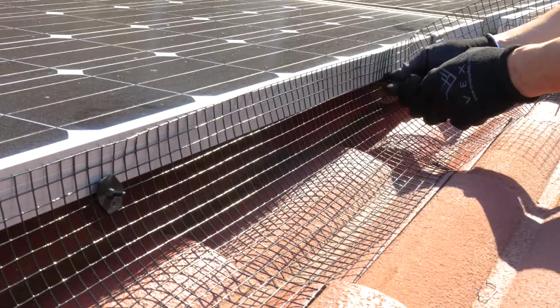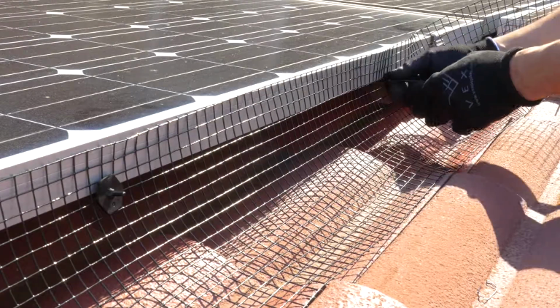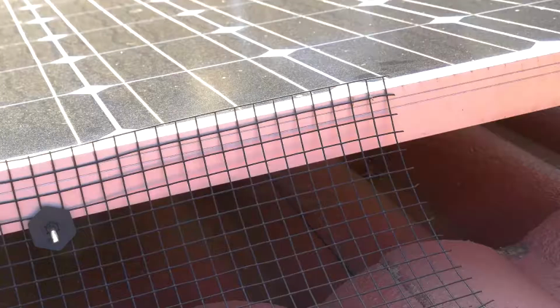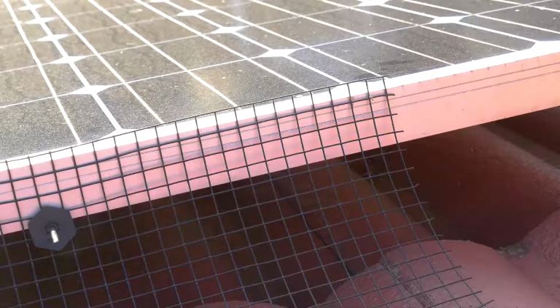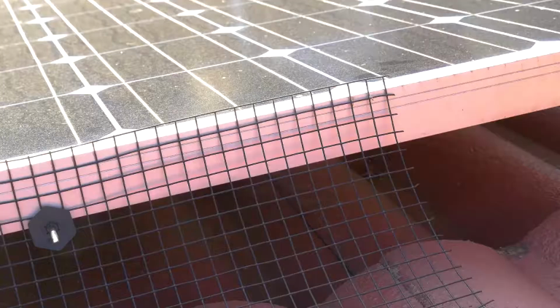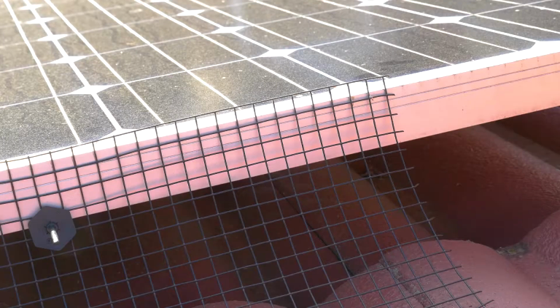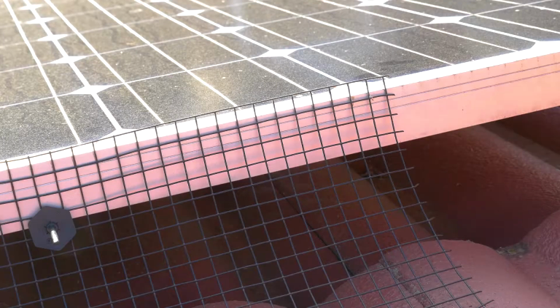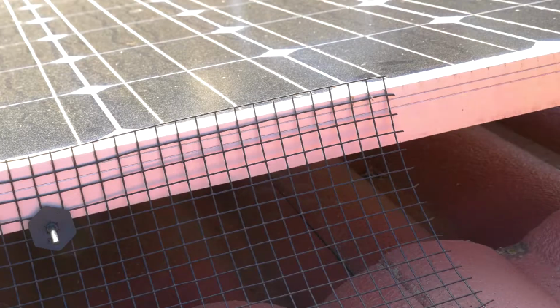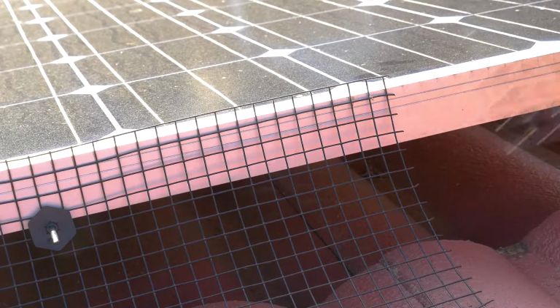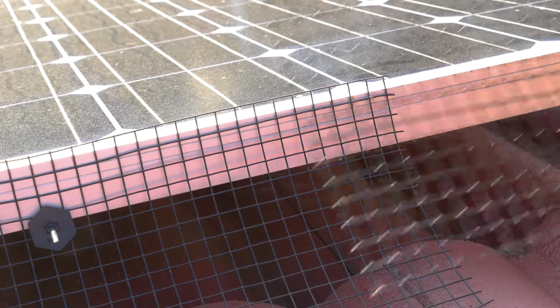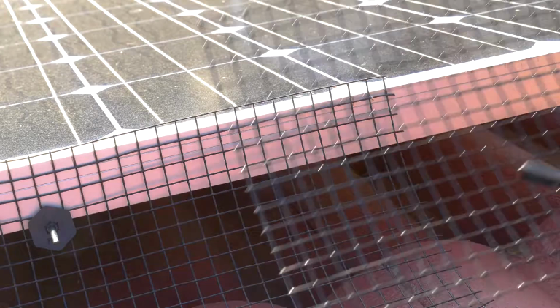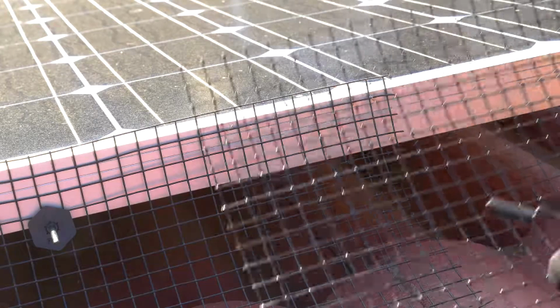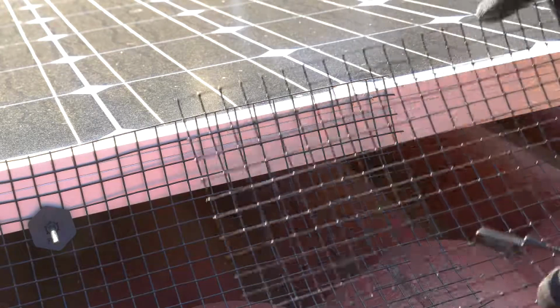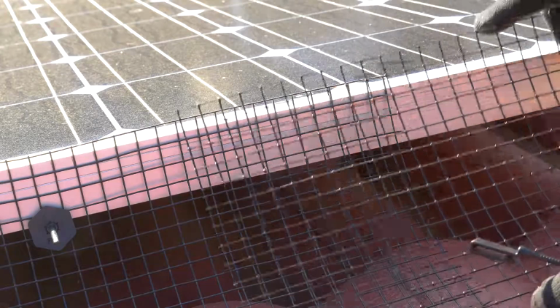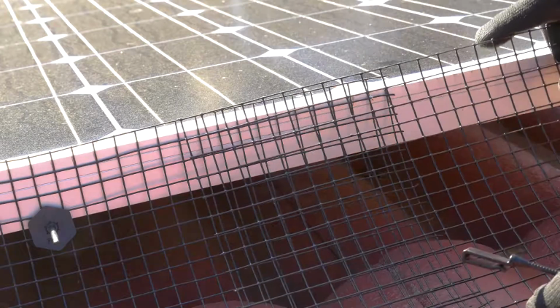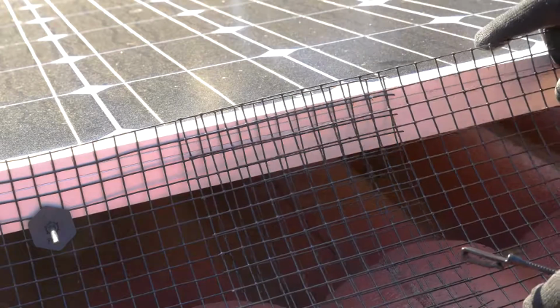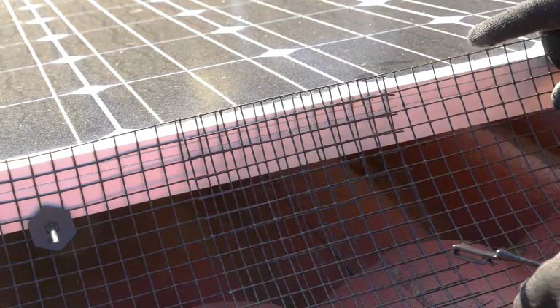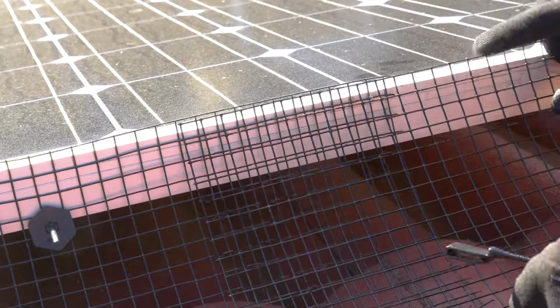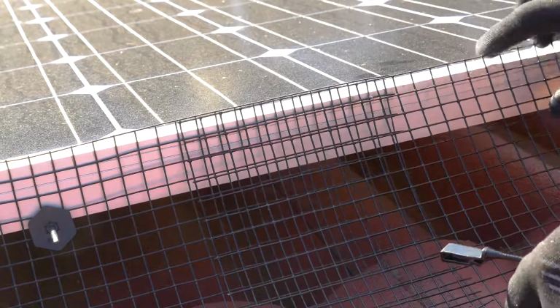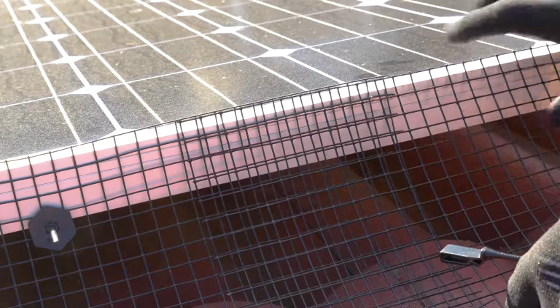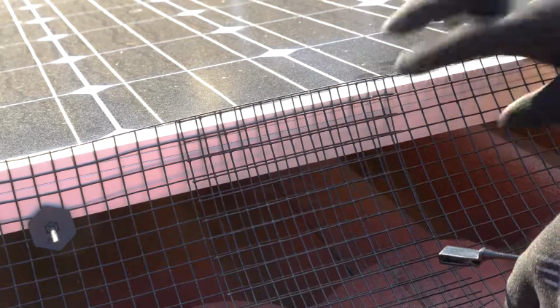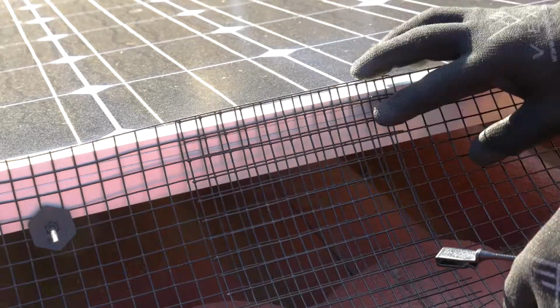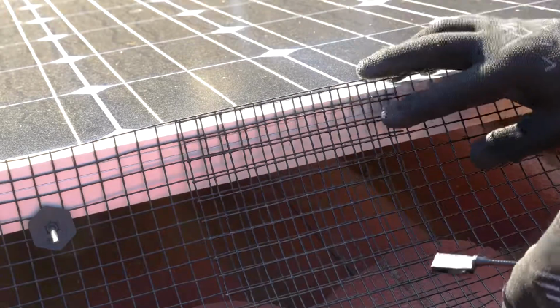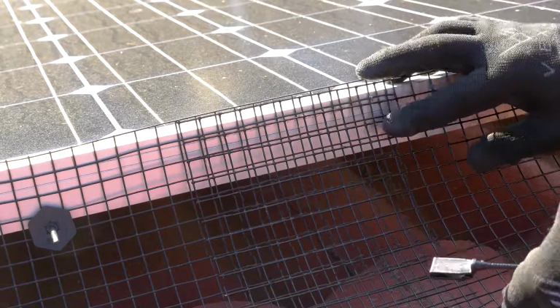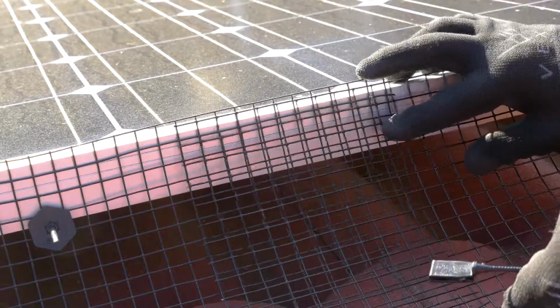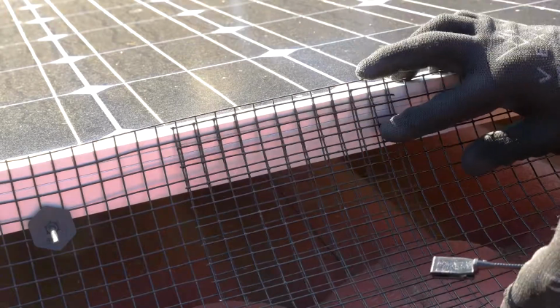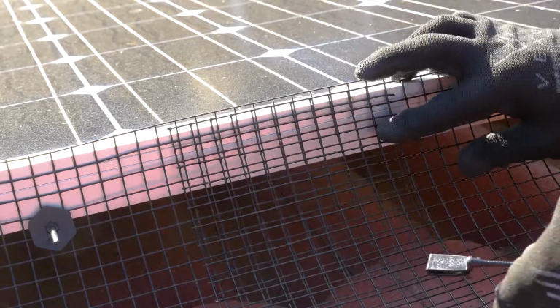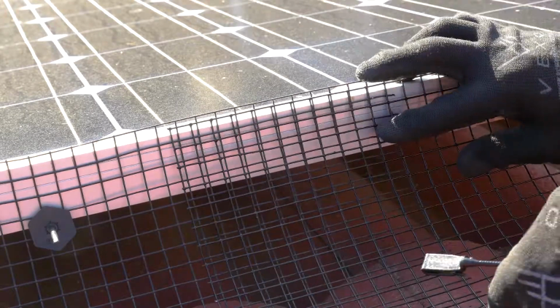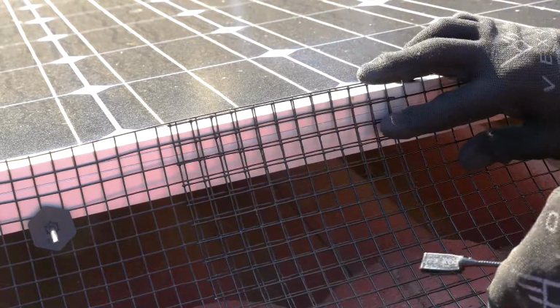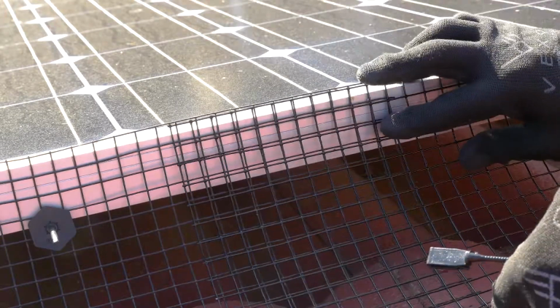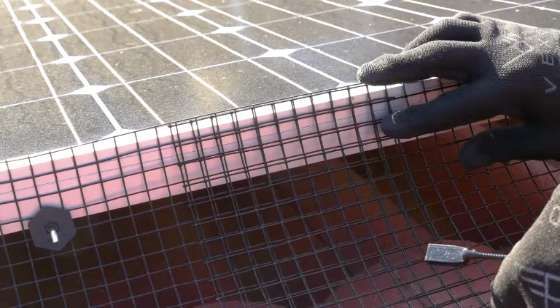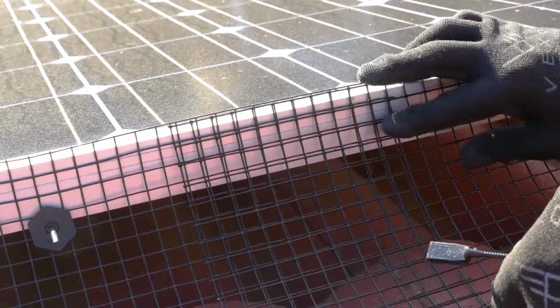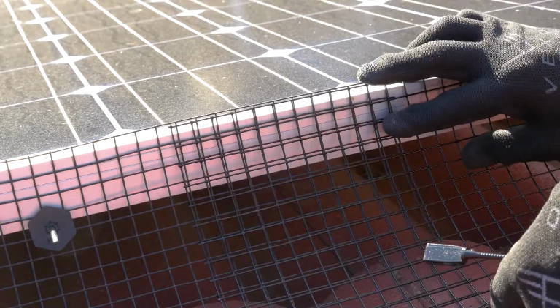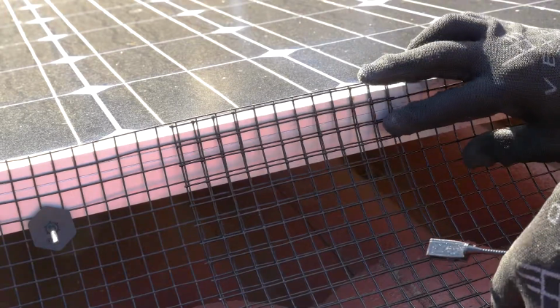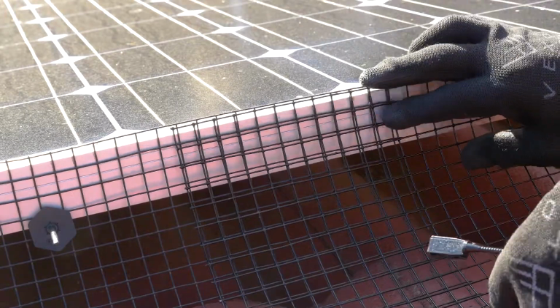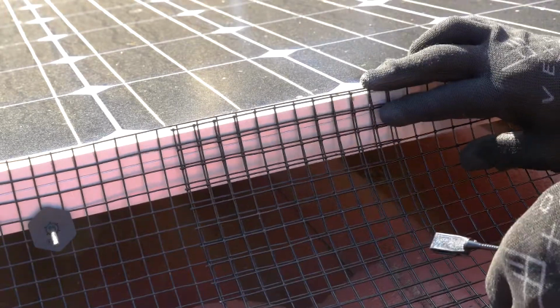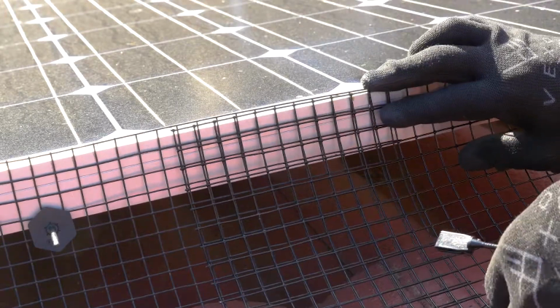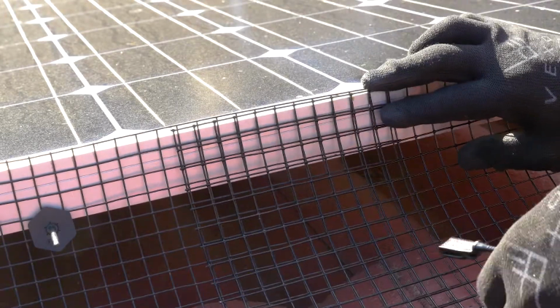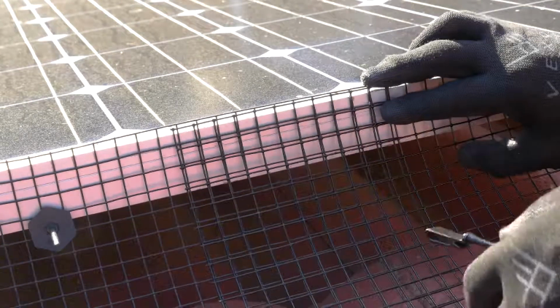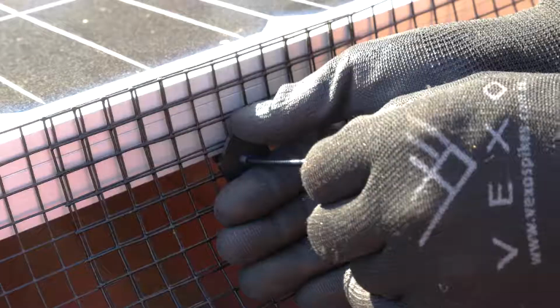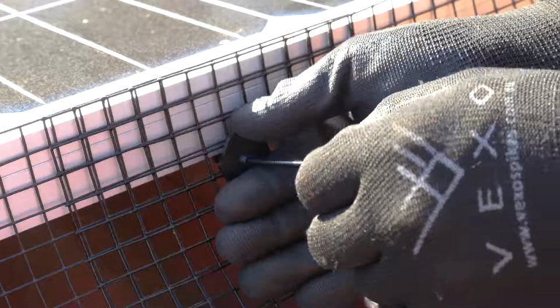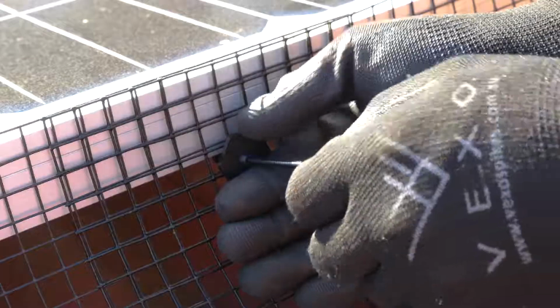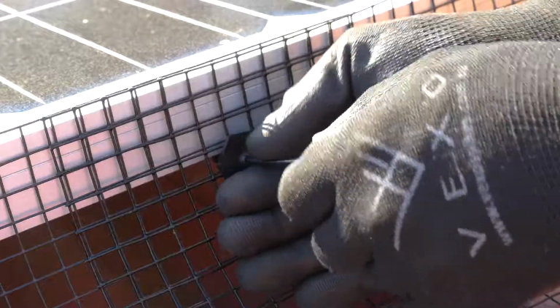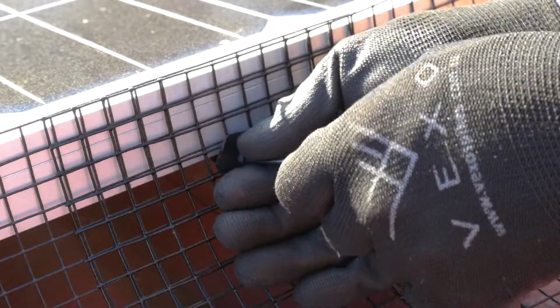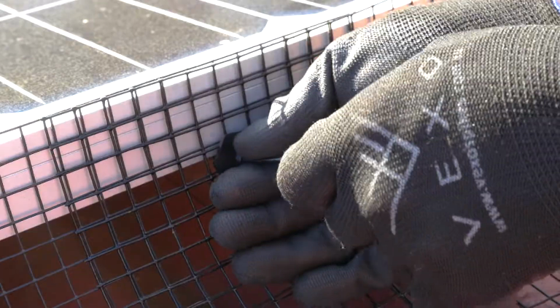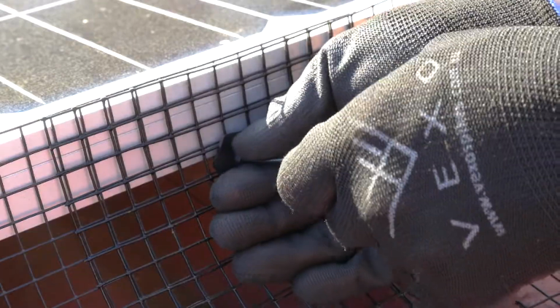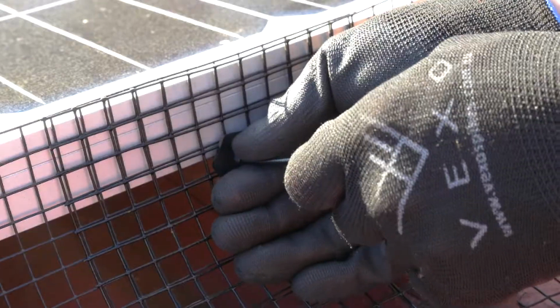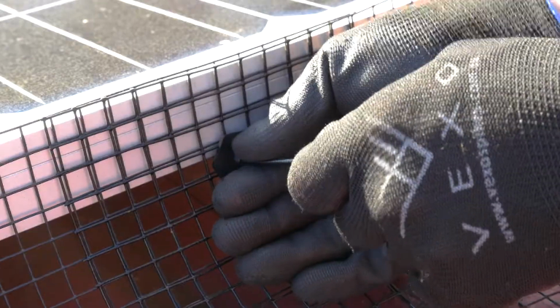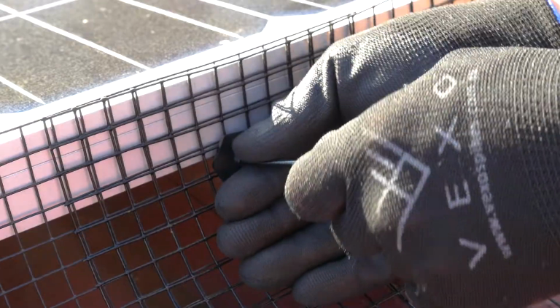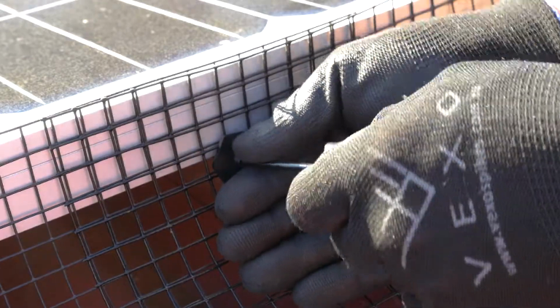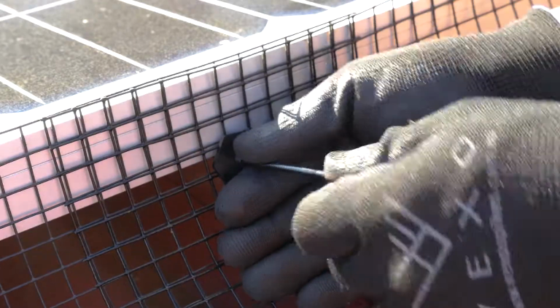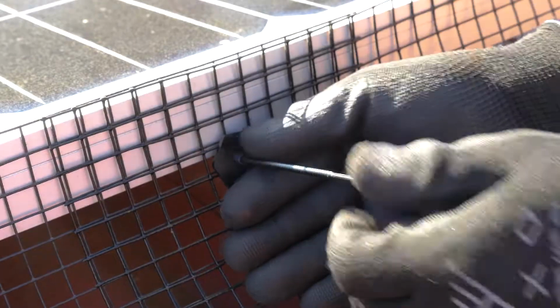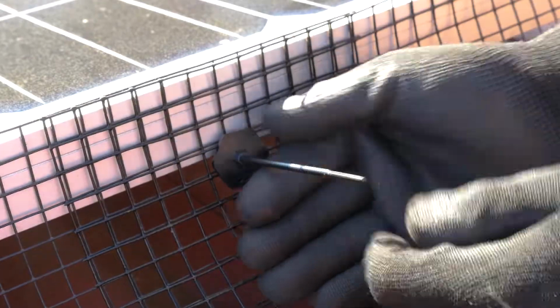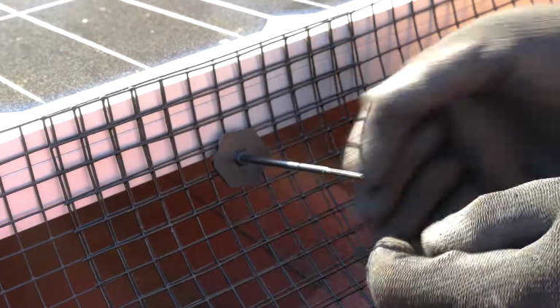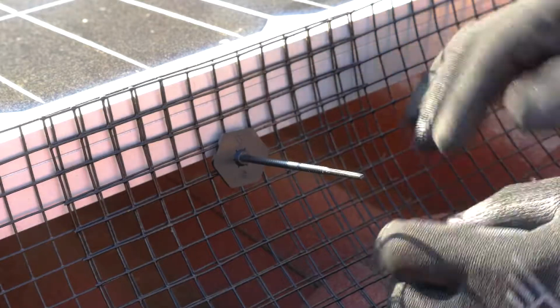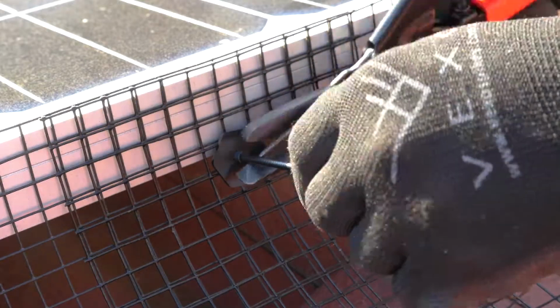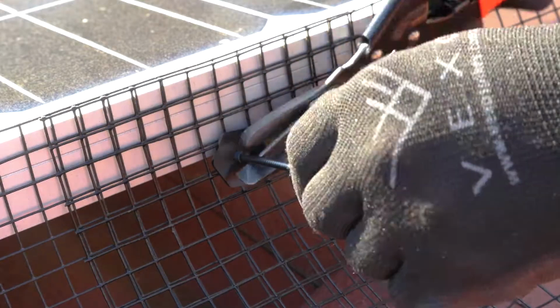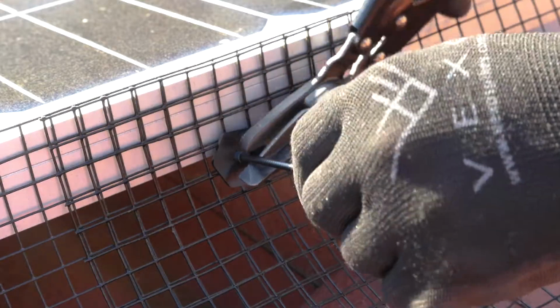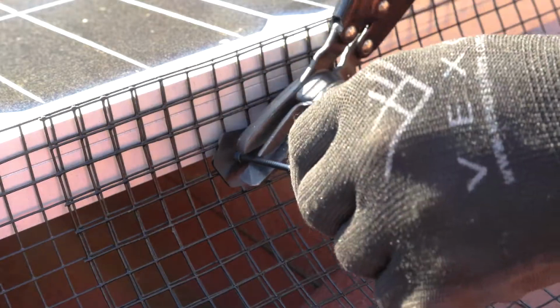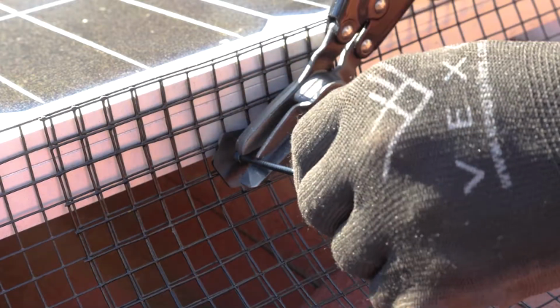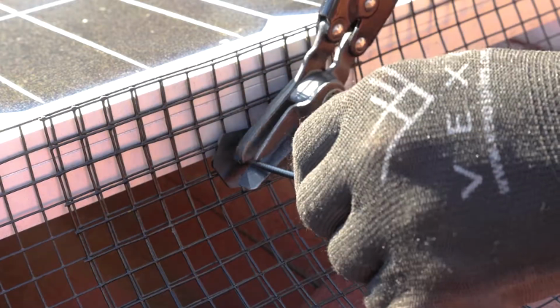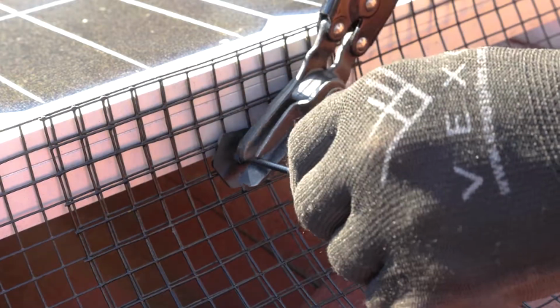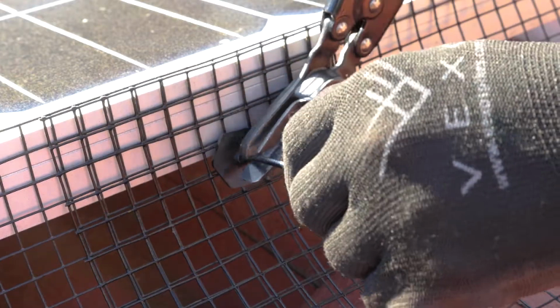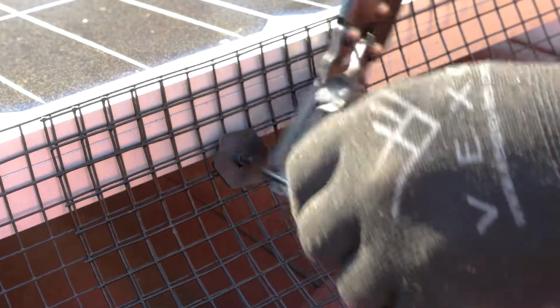Join separate pieces by overlaying approximately 5 to 10 centimeters and fix using a fastening clip as well as zip ties.